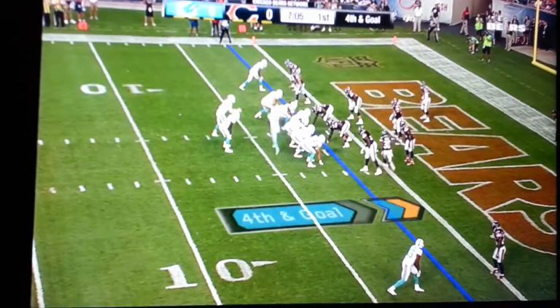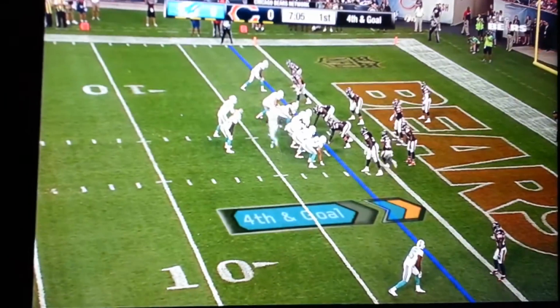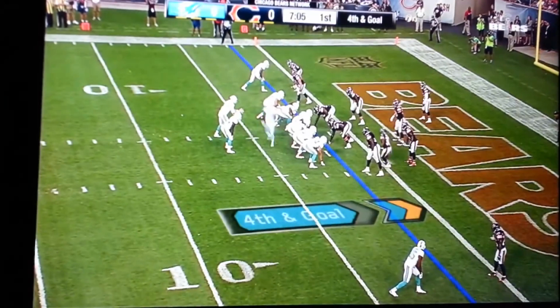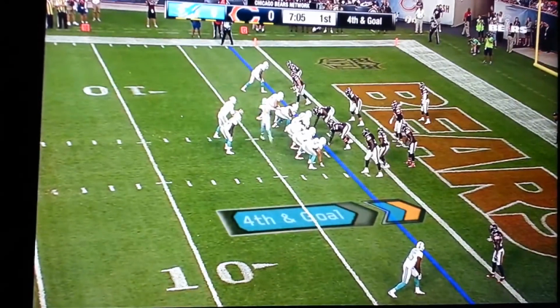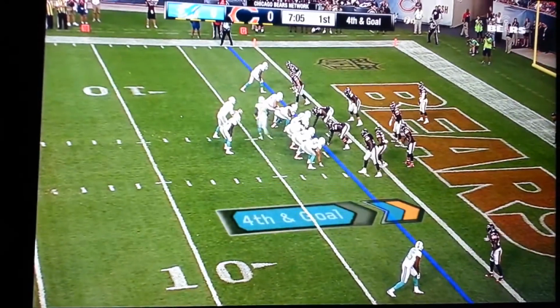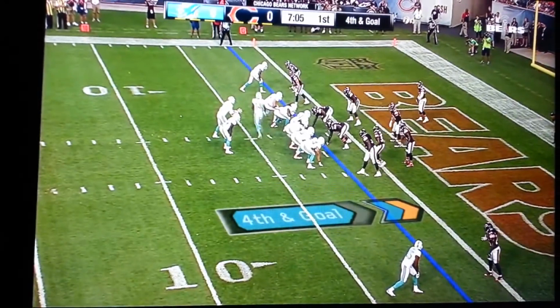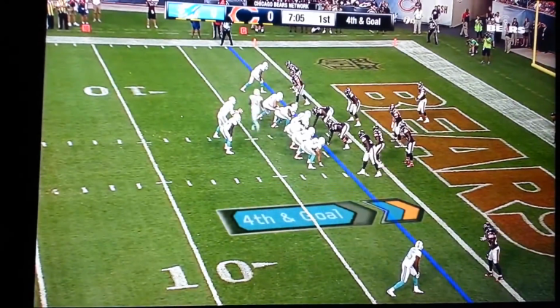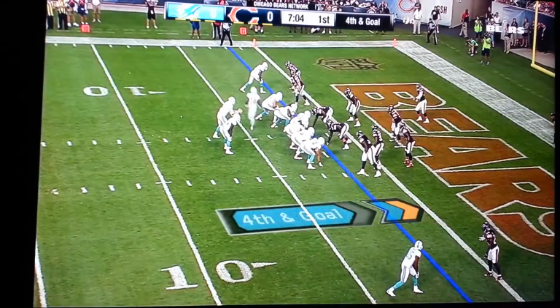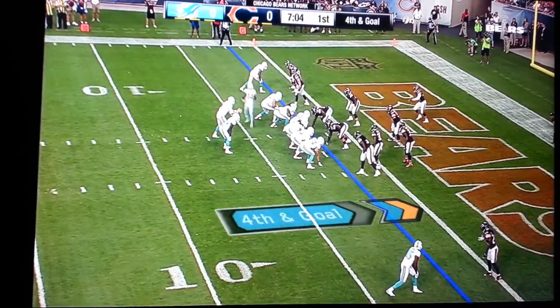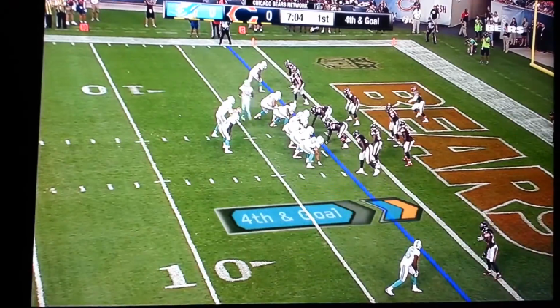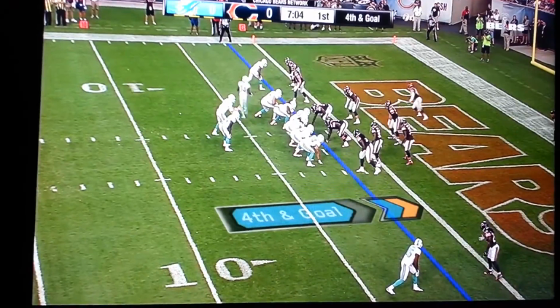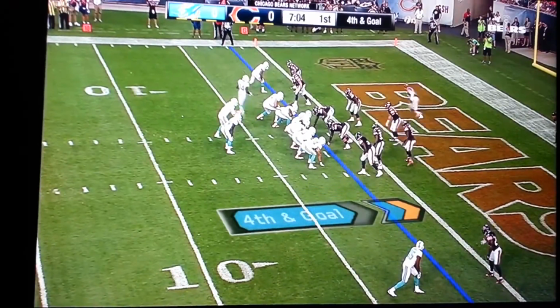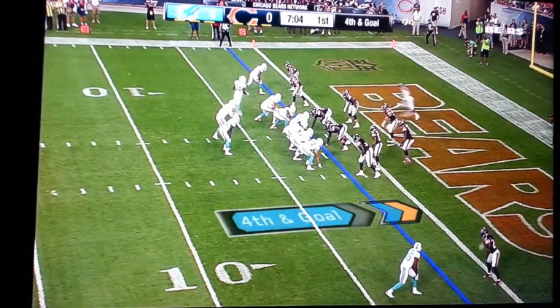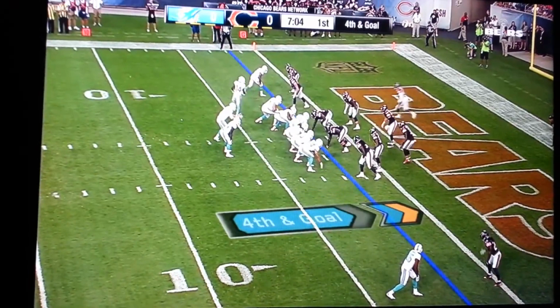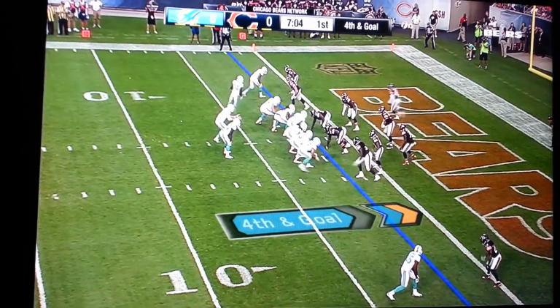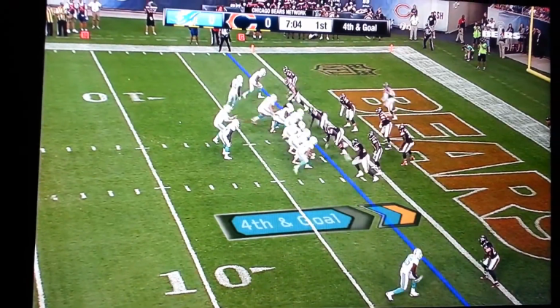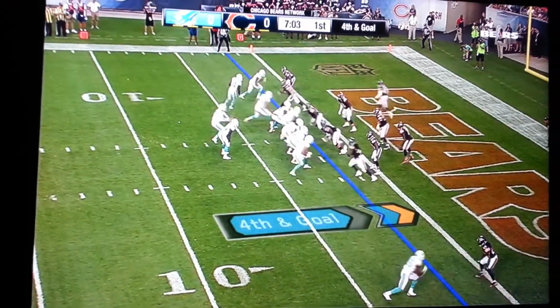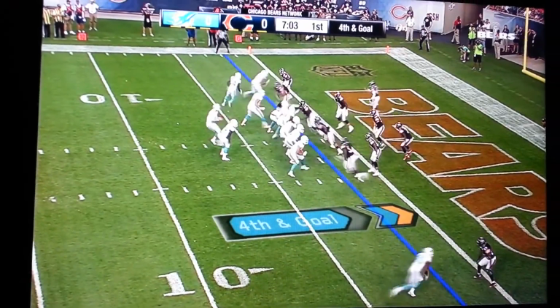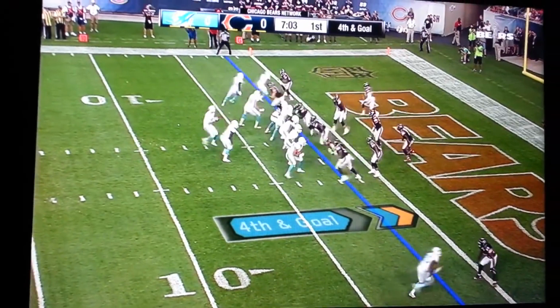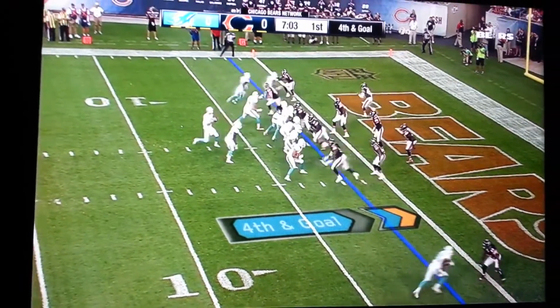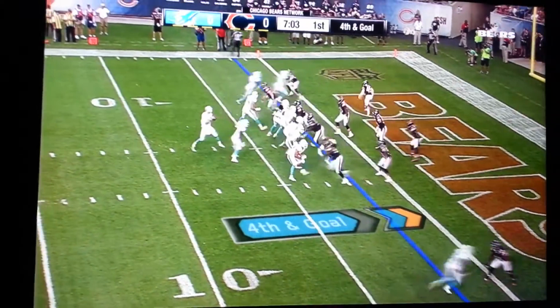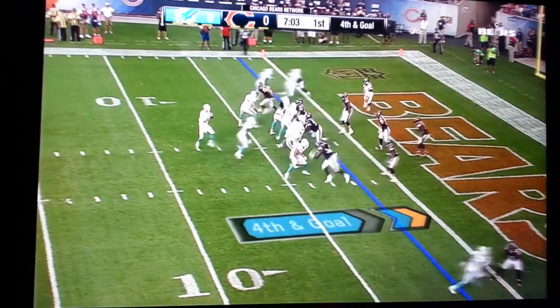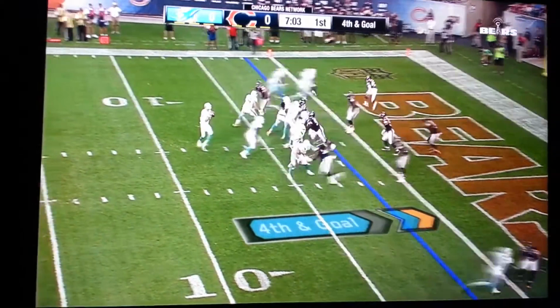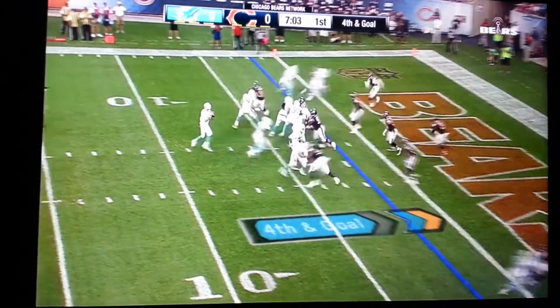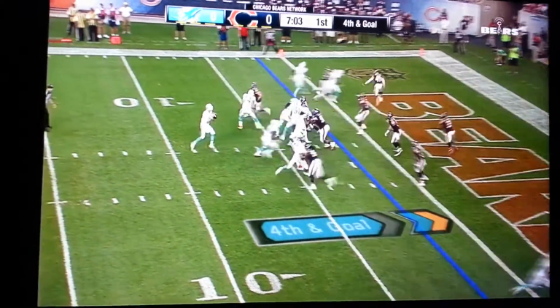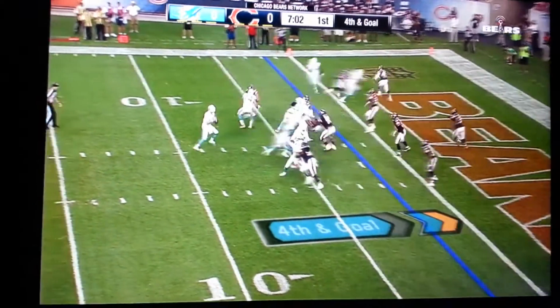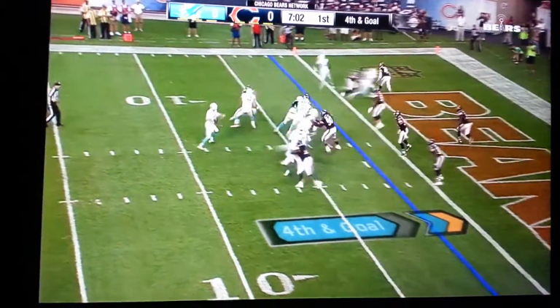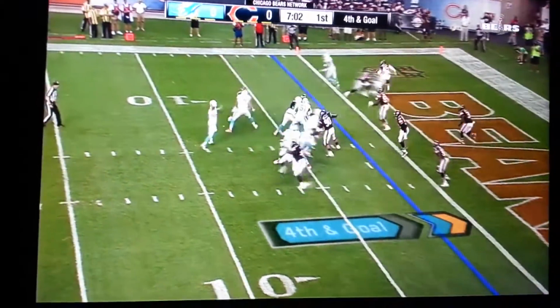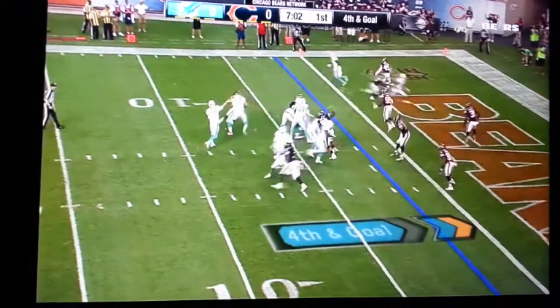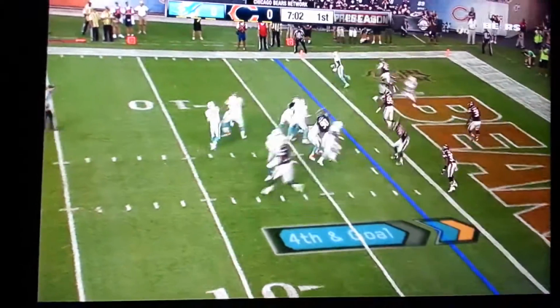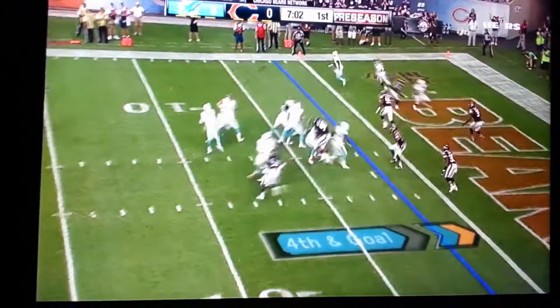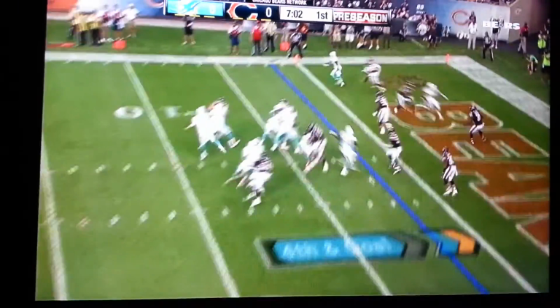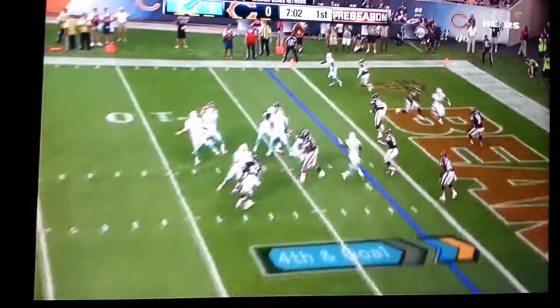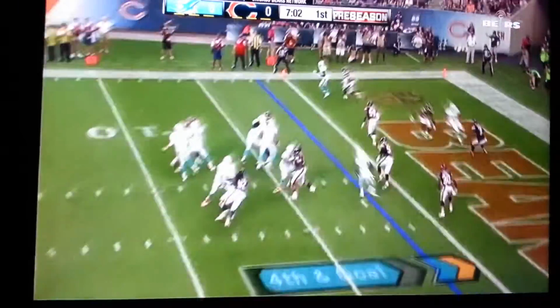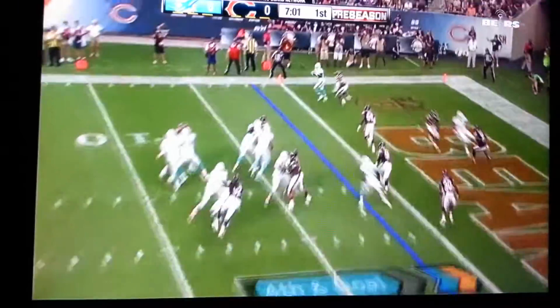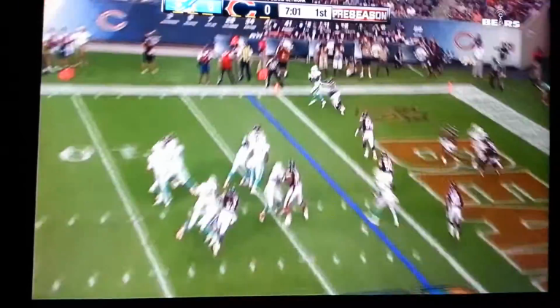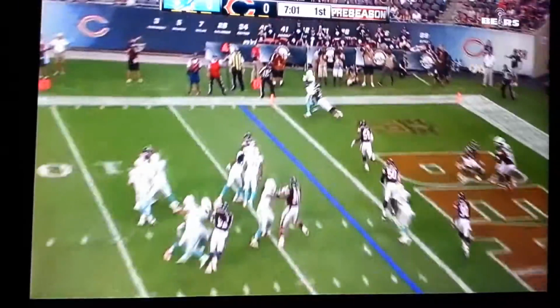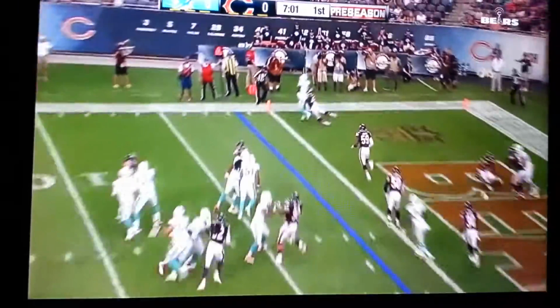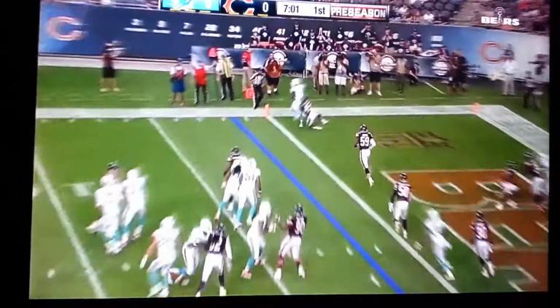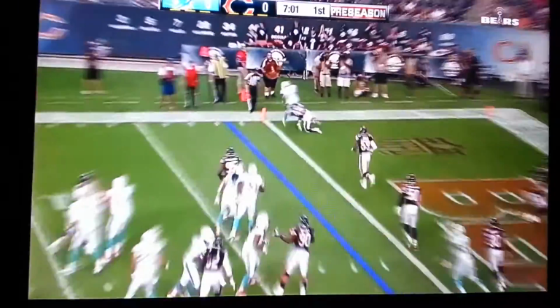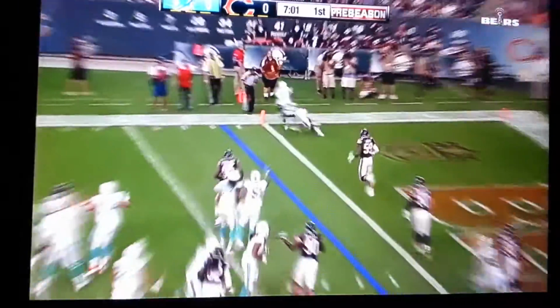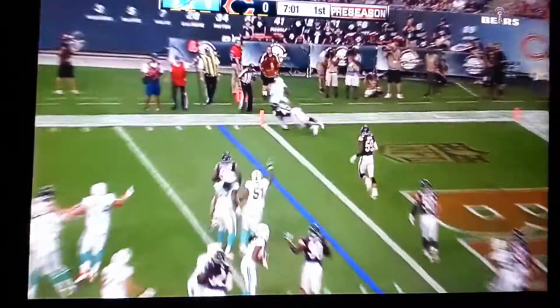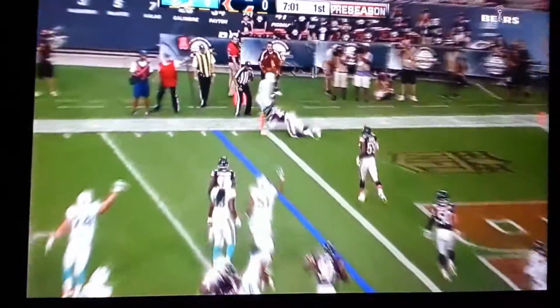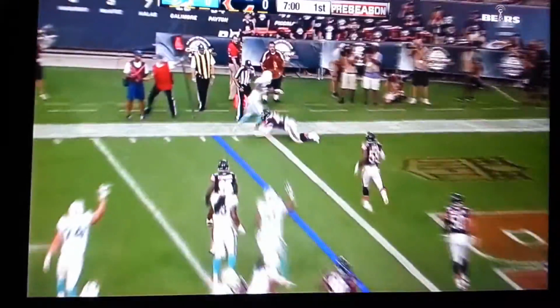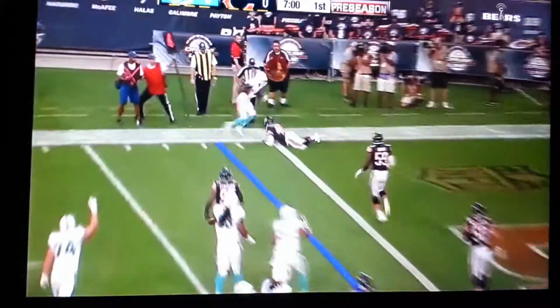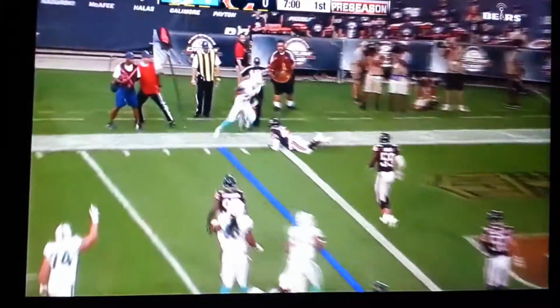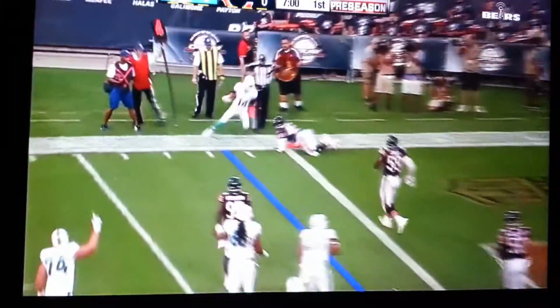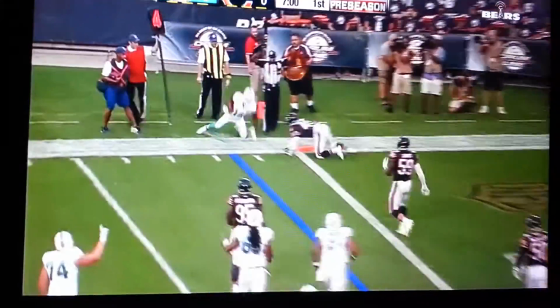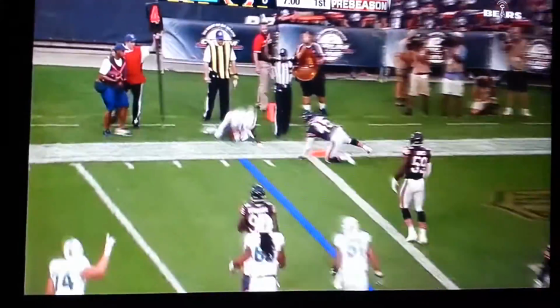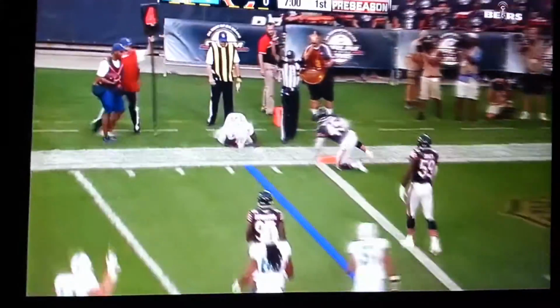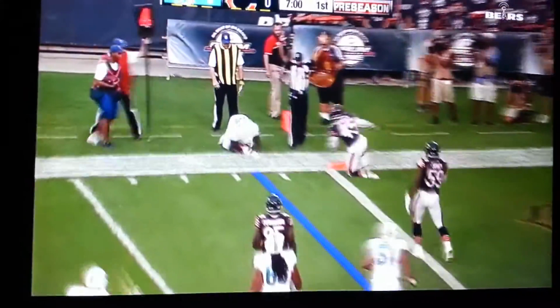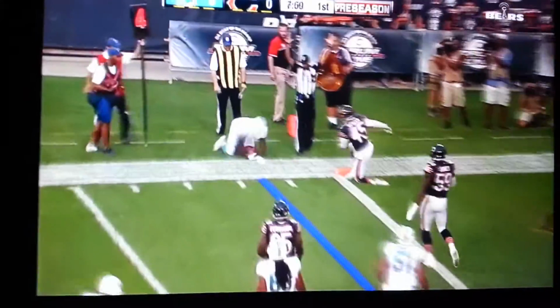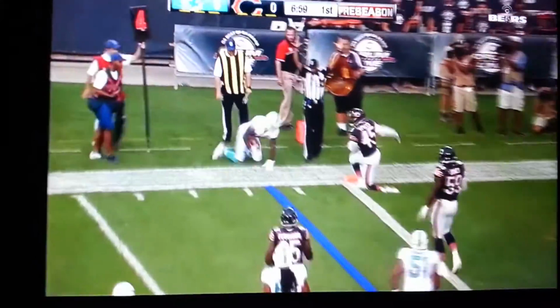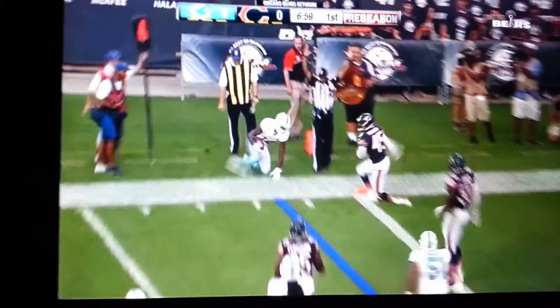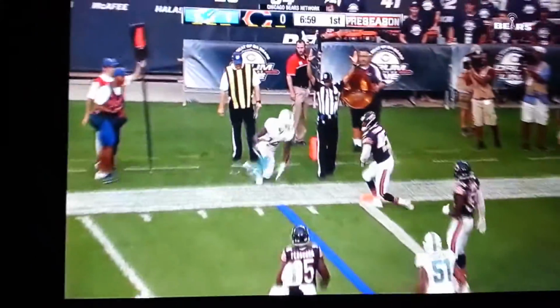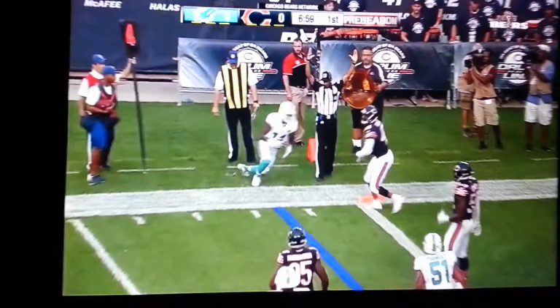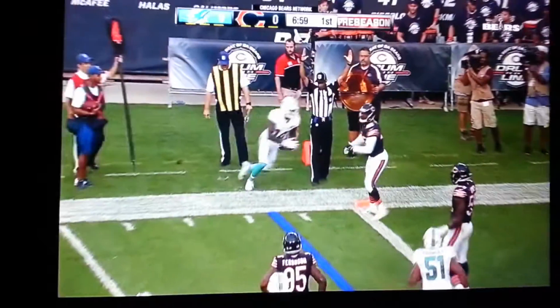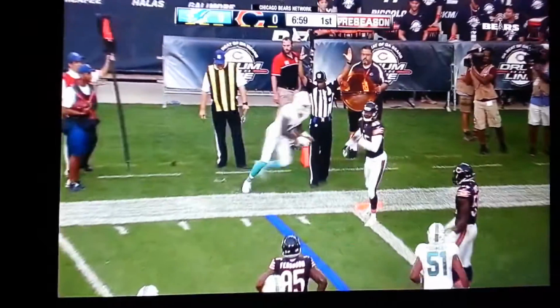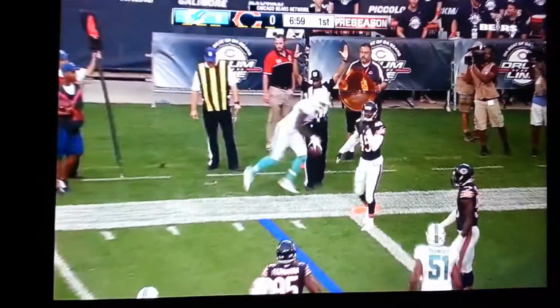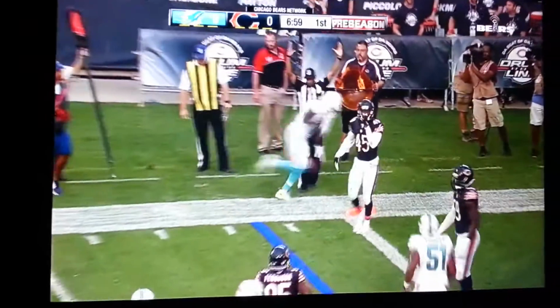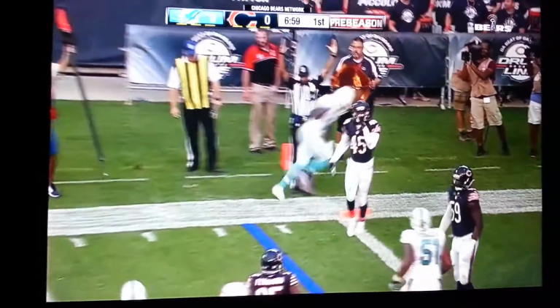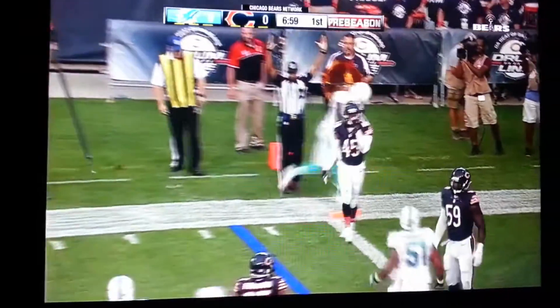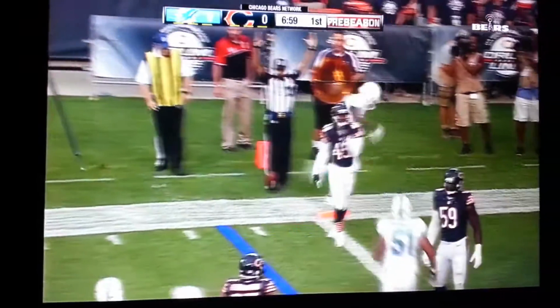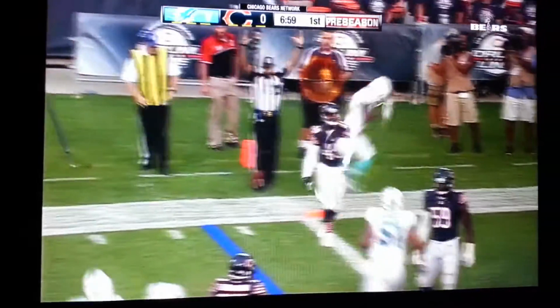Dolphins going for it from the two. Tannehill to the end zone, and a touchdown to Jarvis Landry.